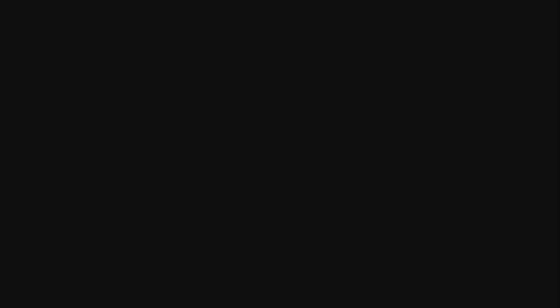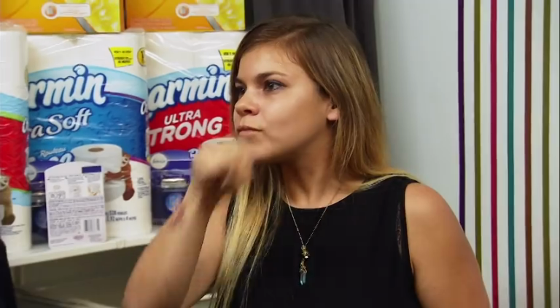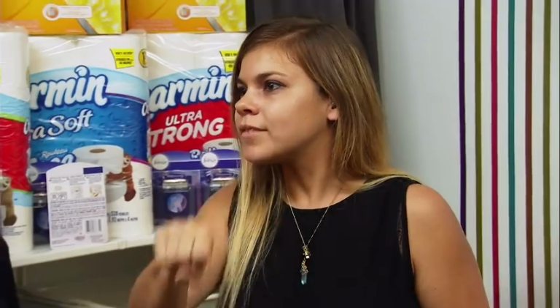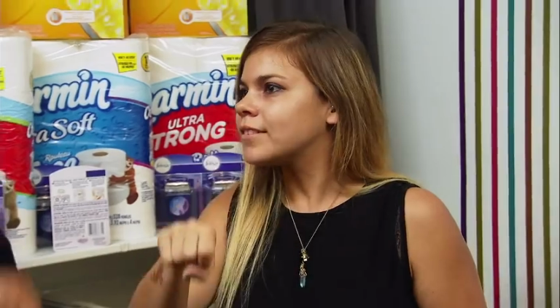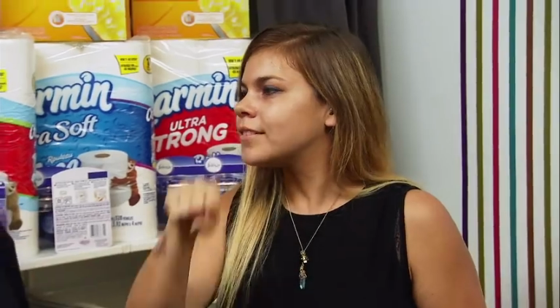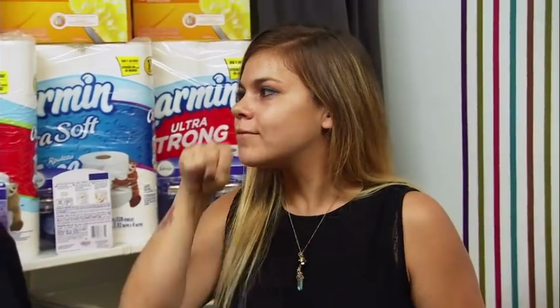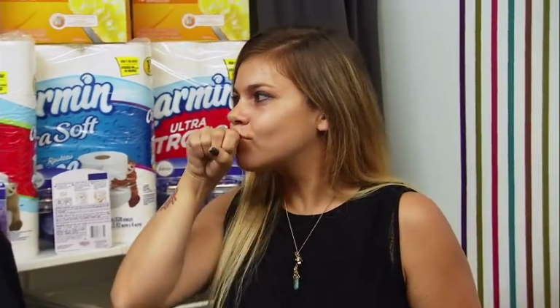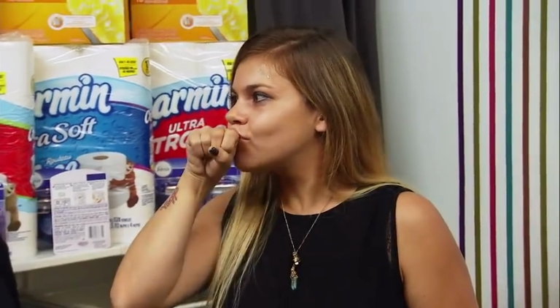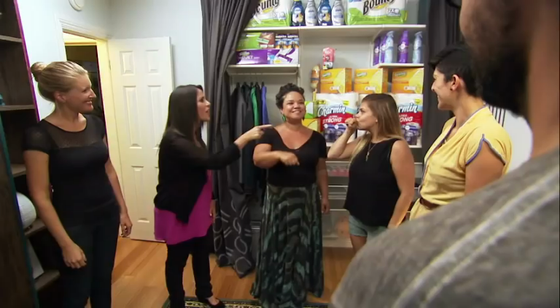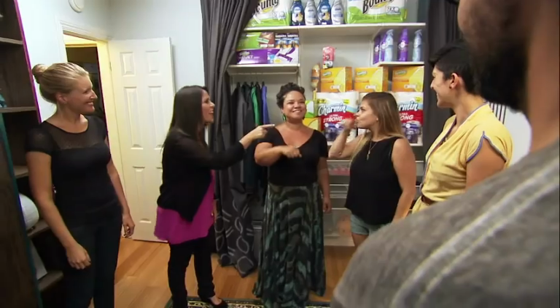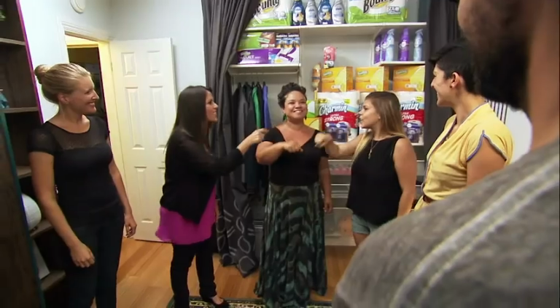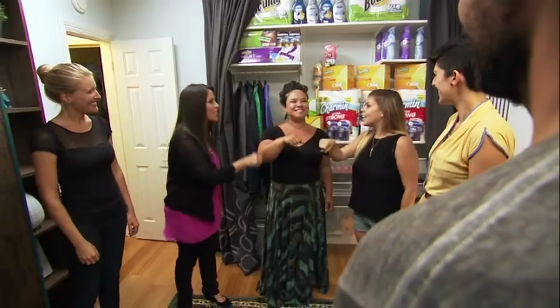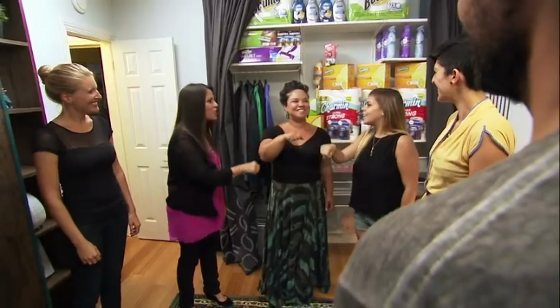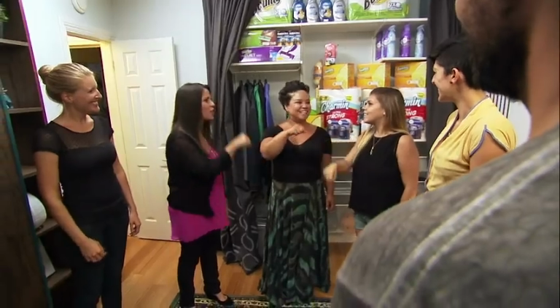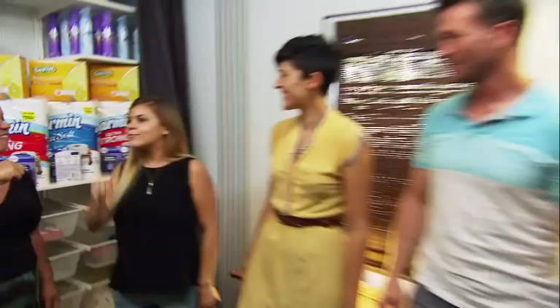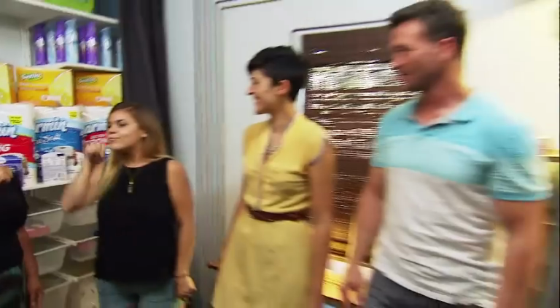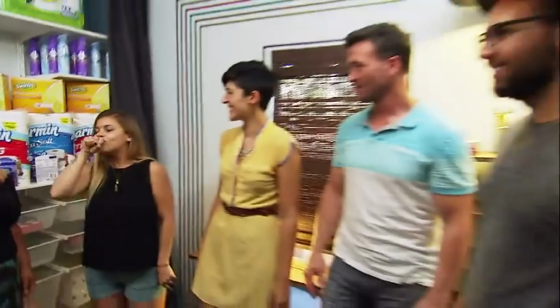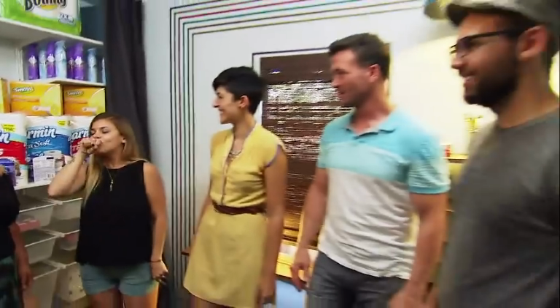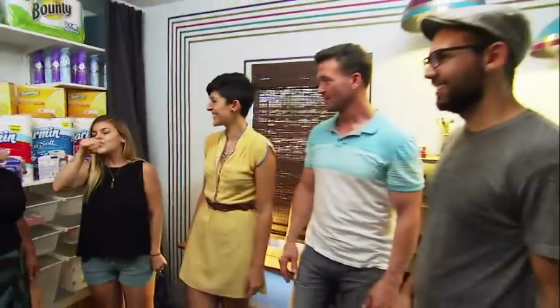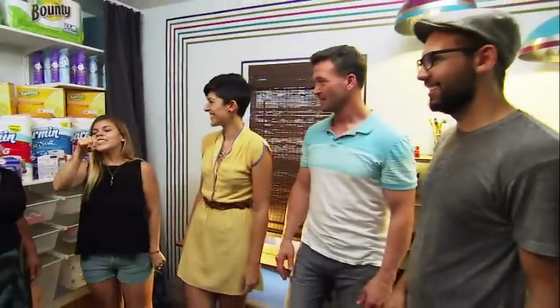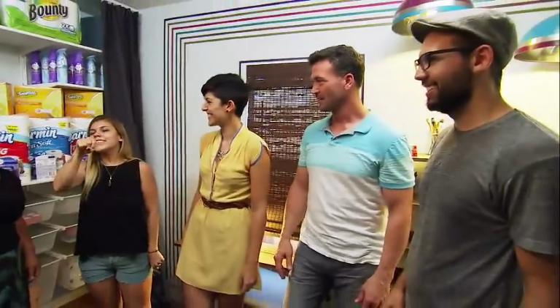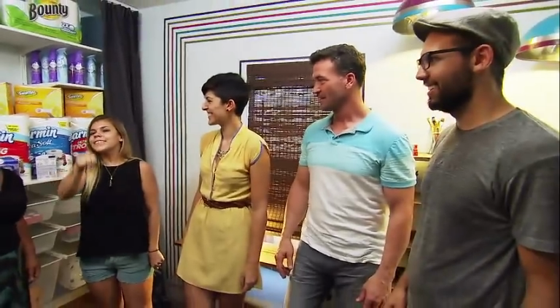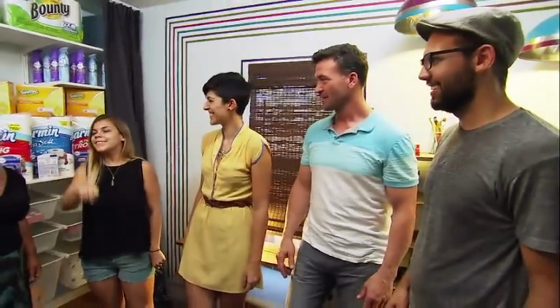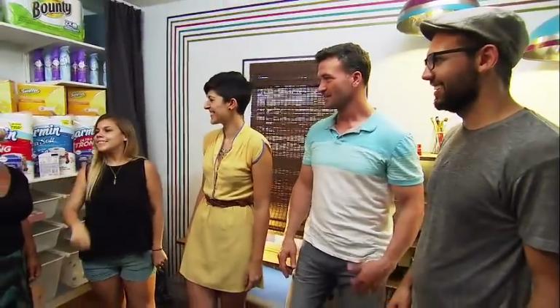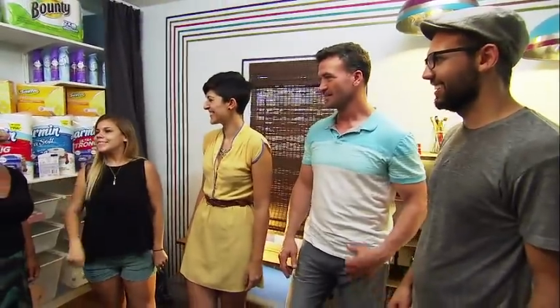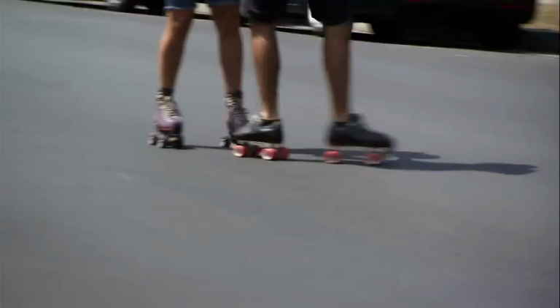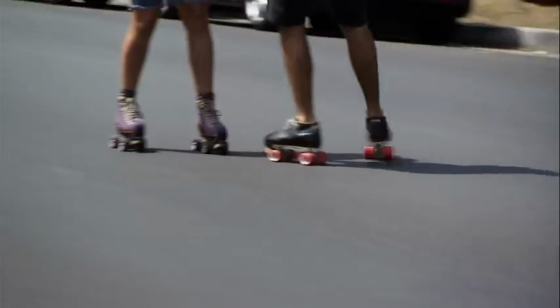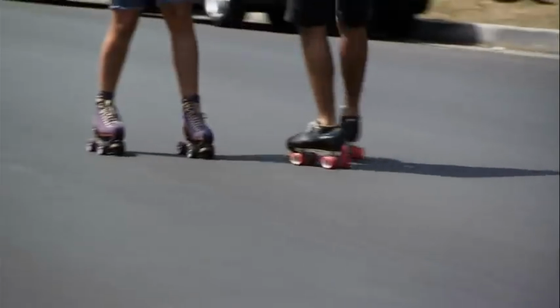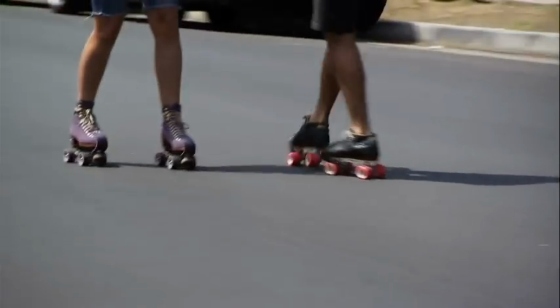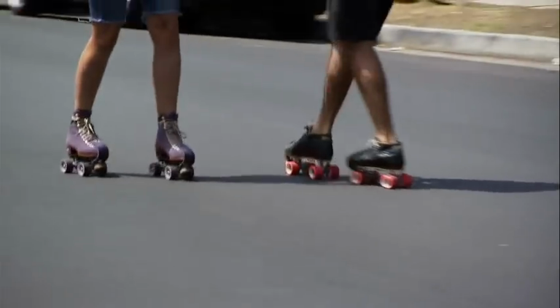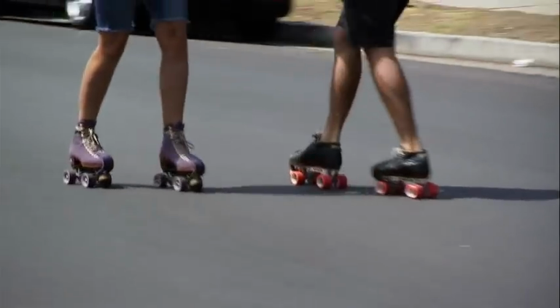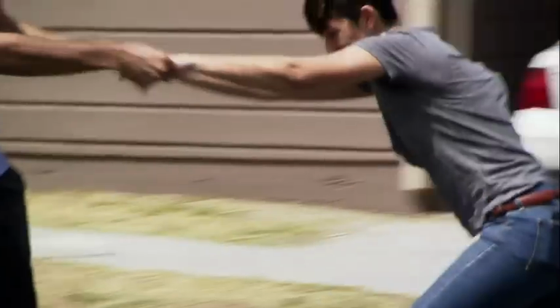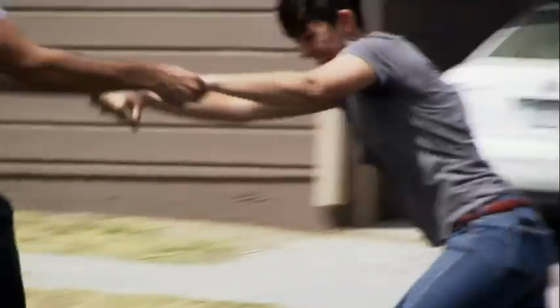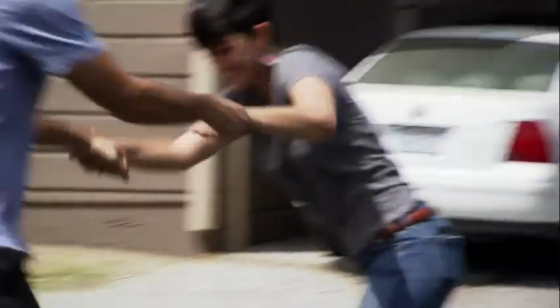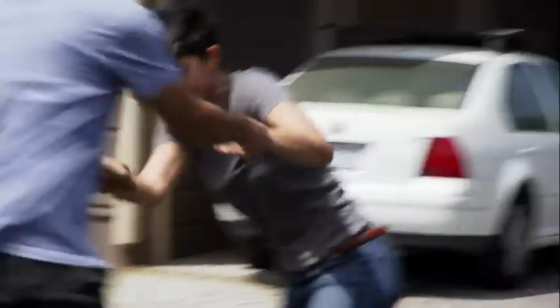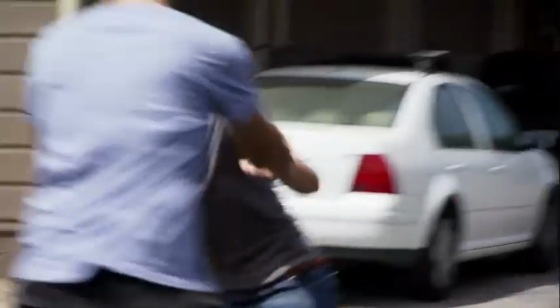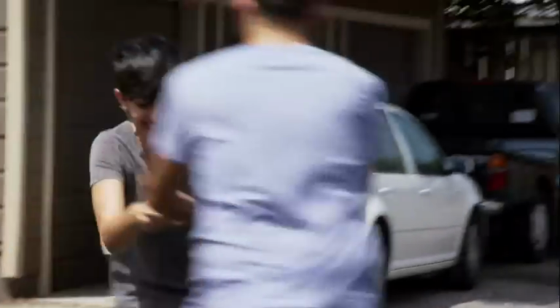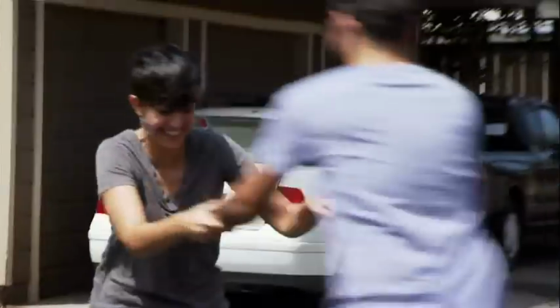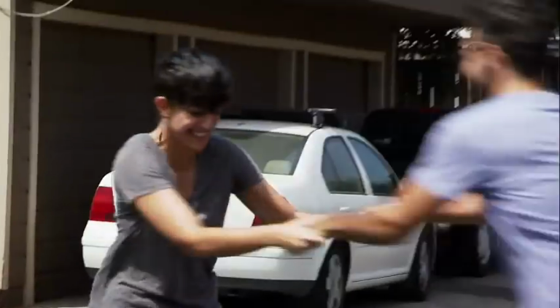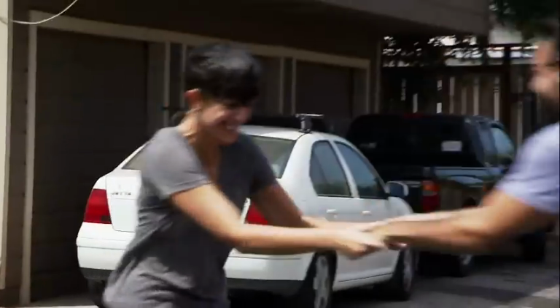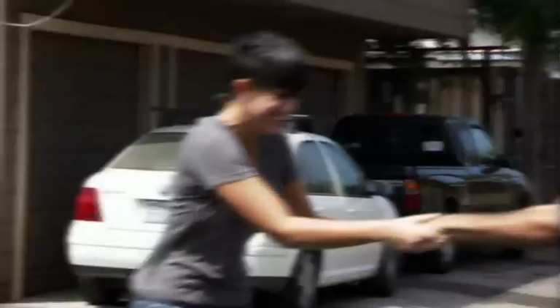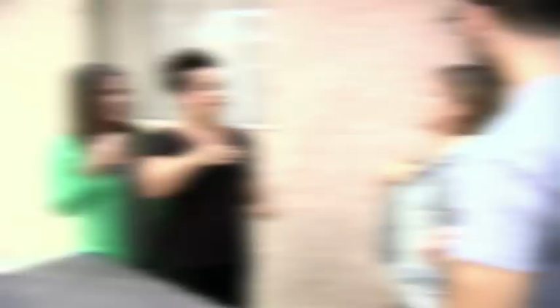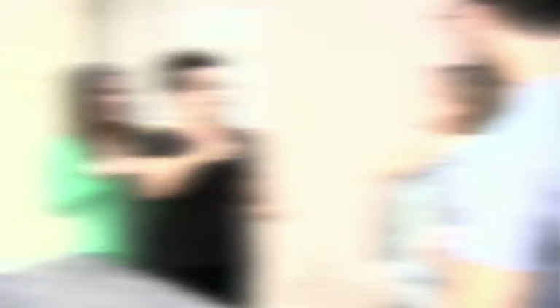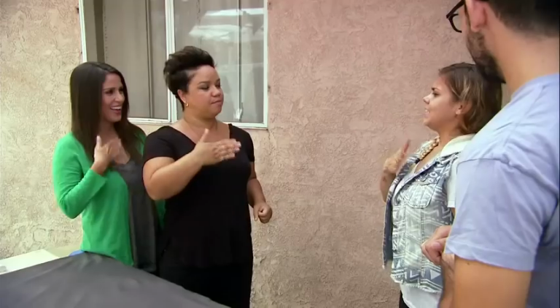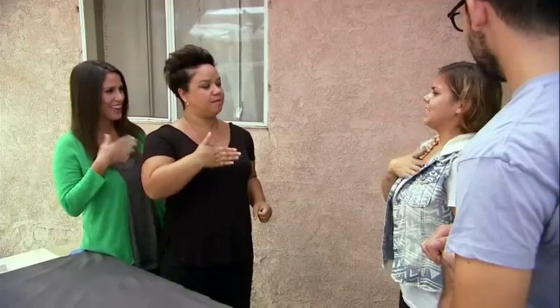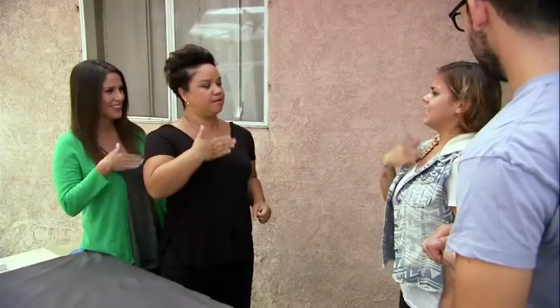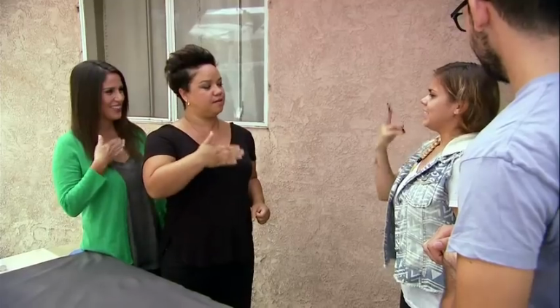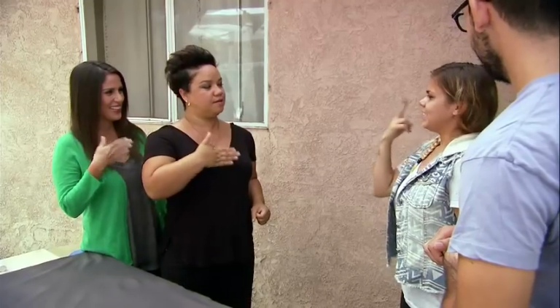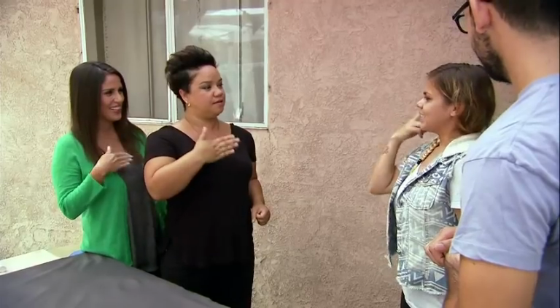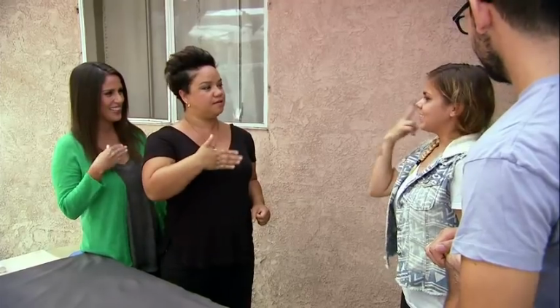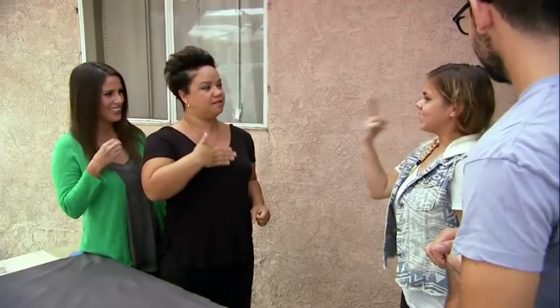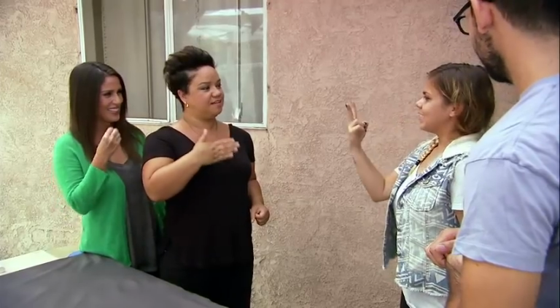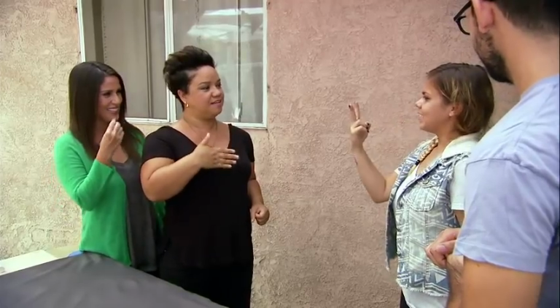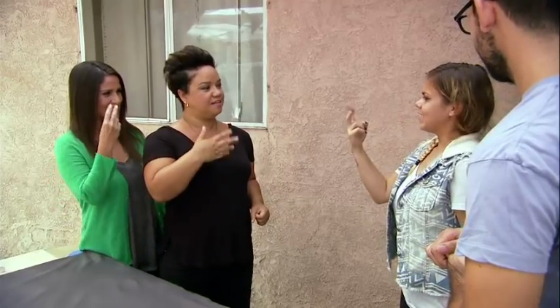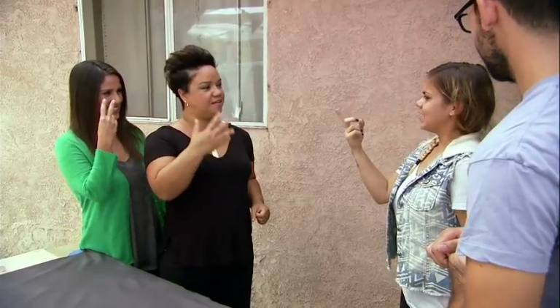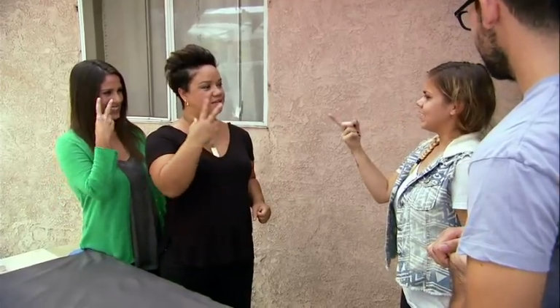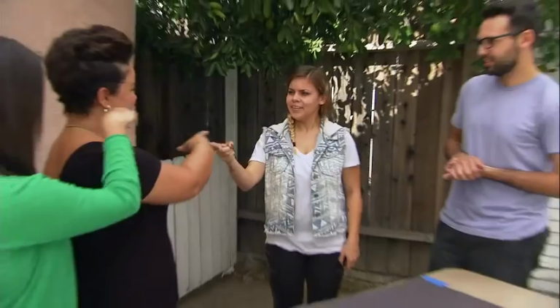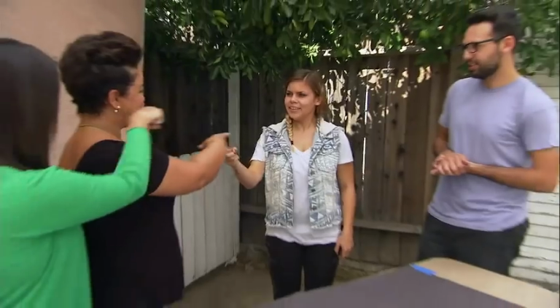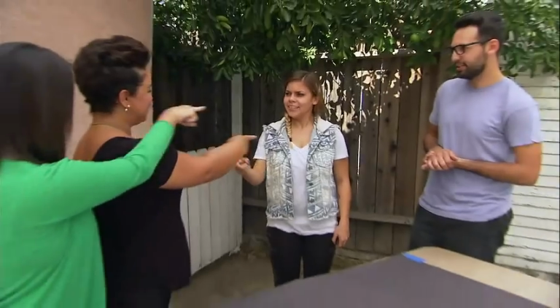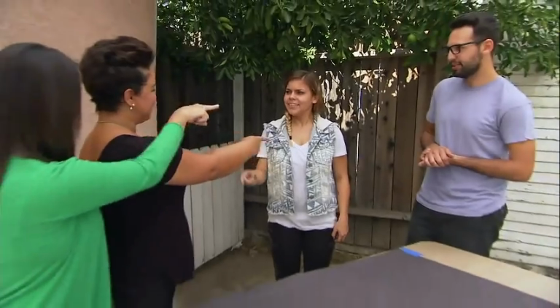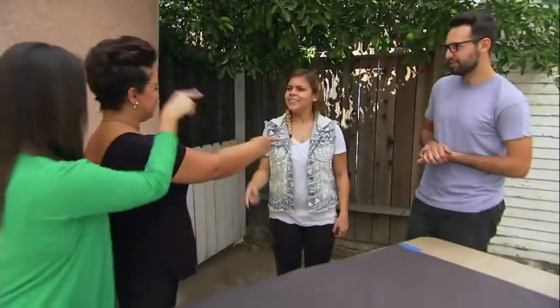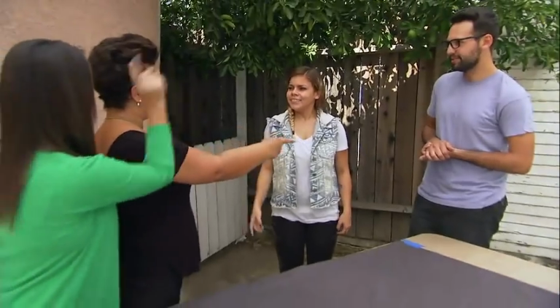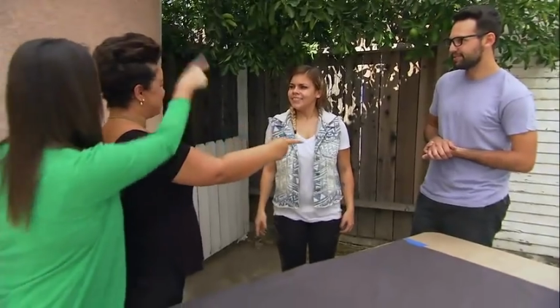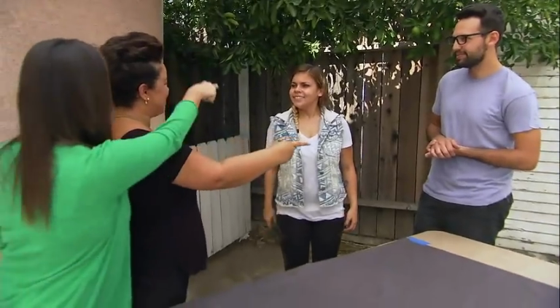Love it! Oh, that's a good one. Love it. Today on Home Made Simple — happy to see you.